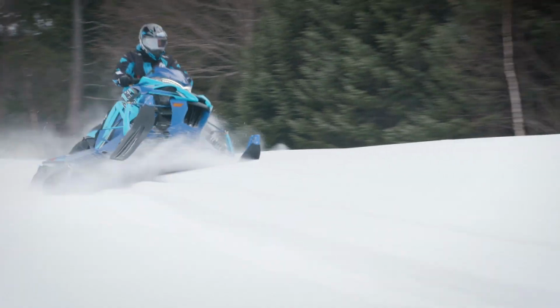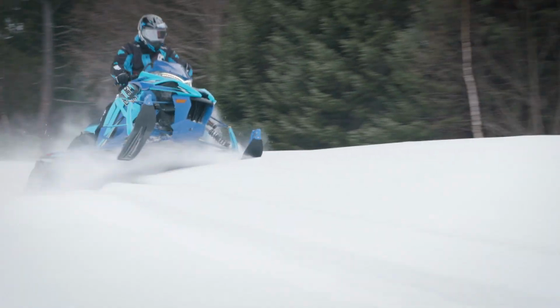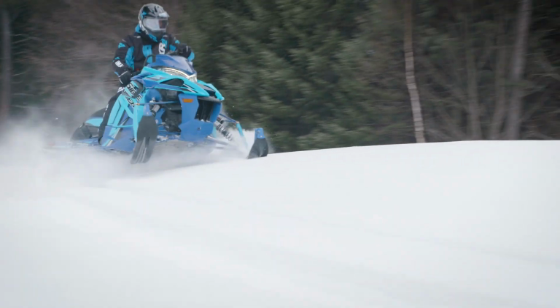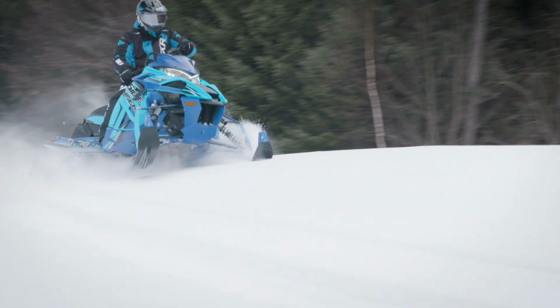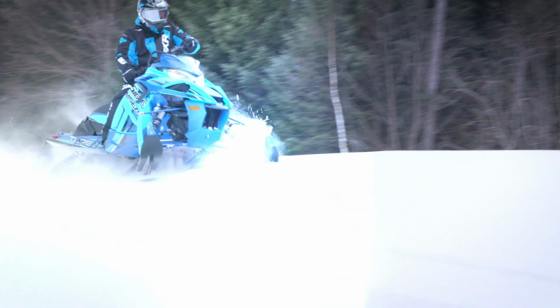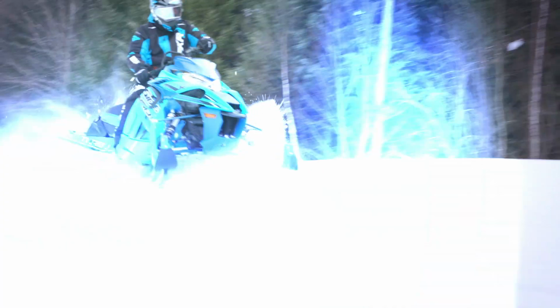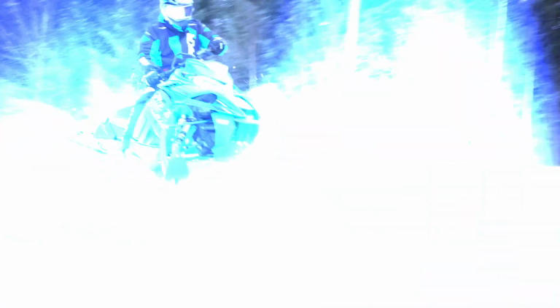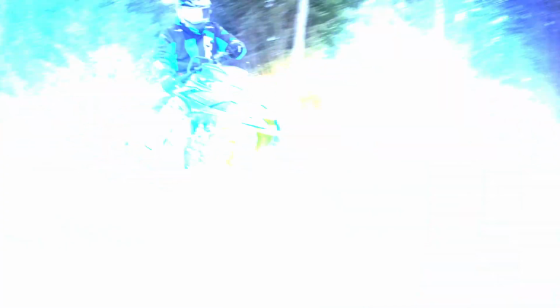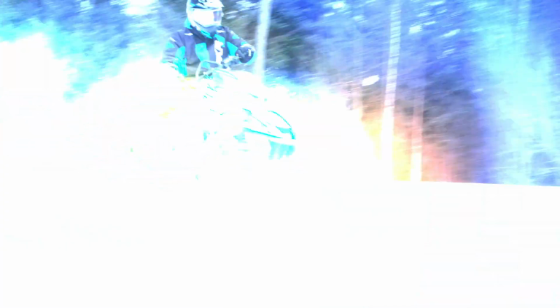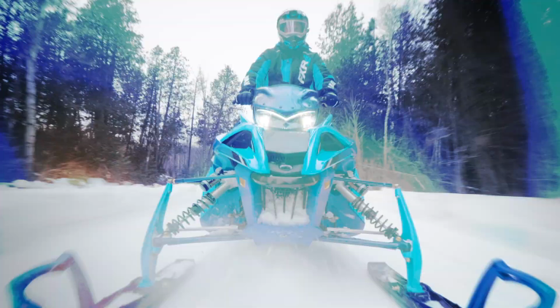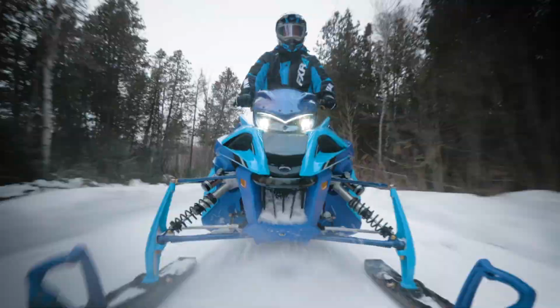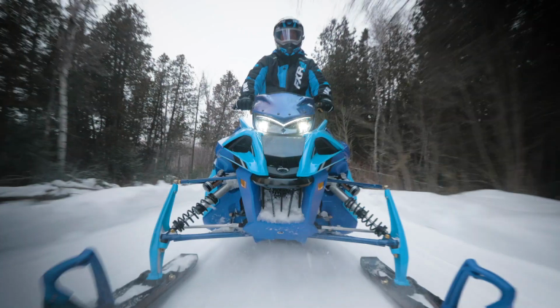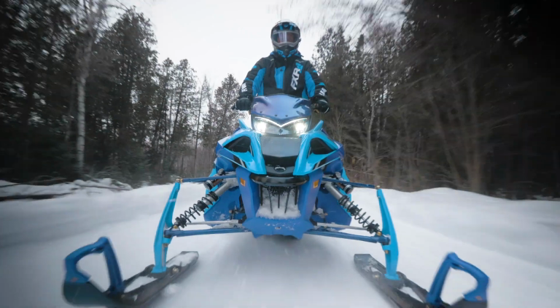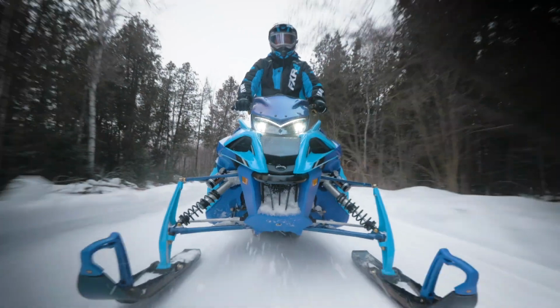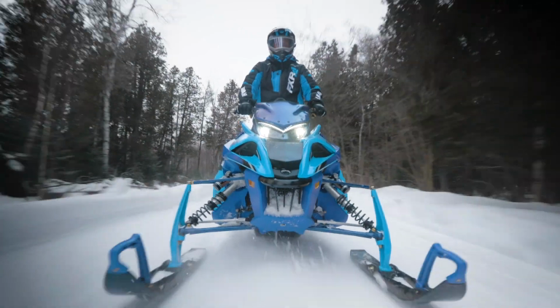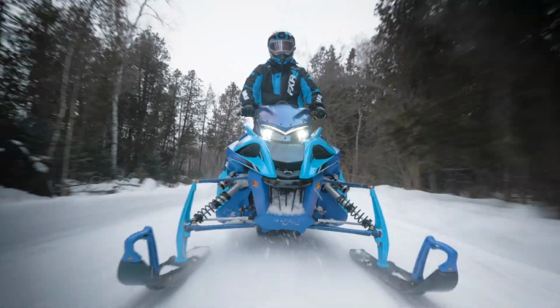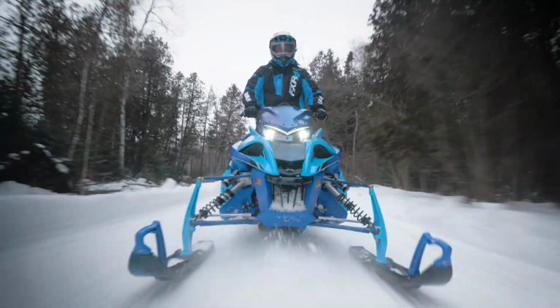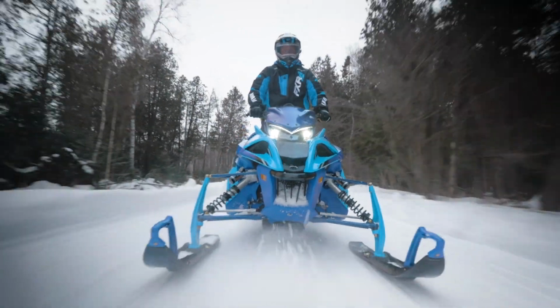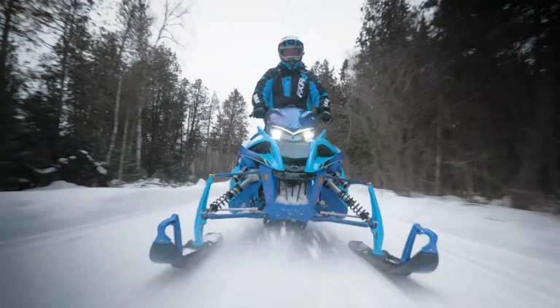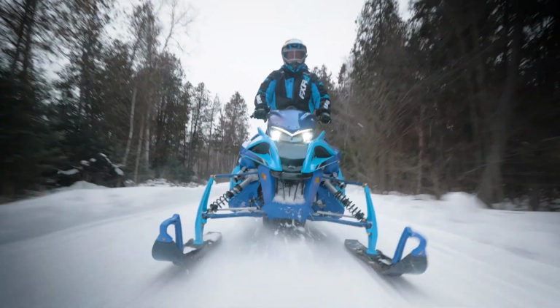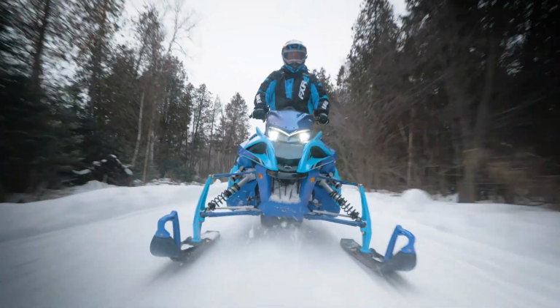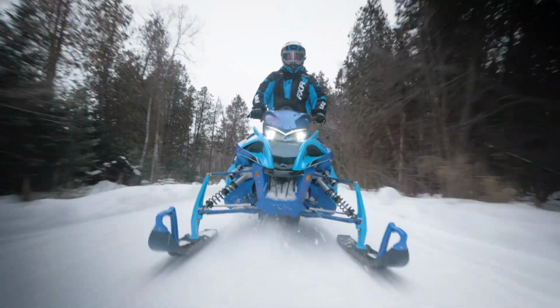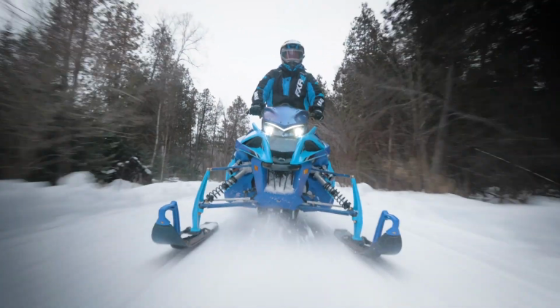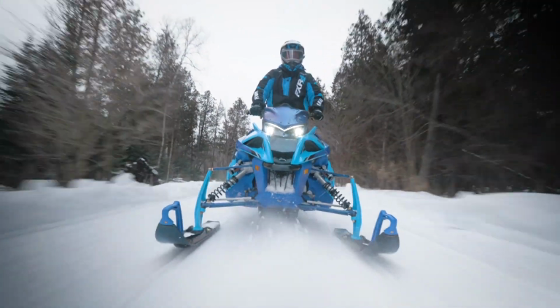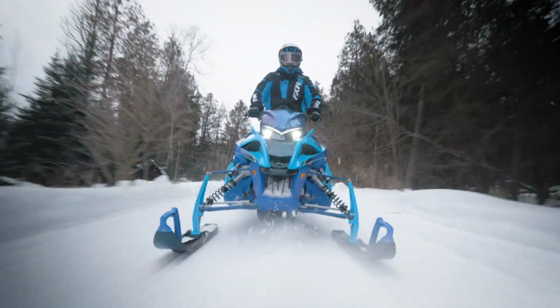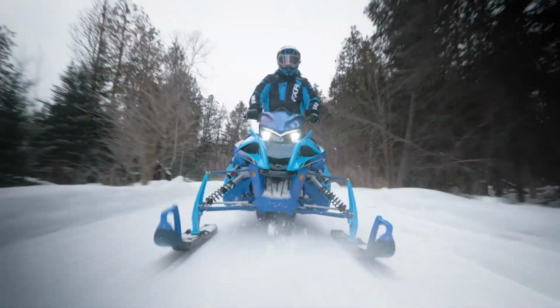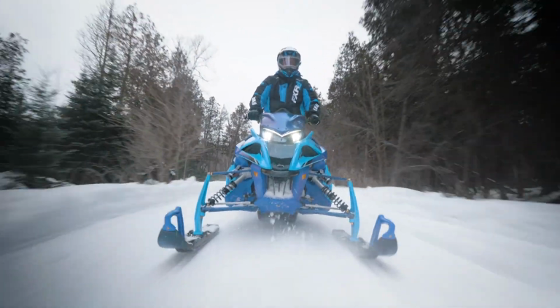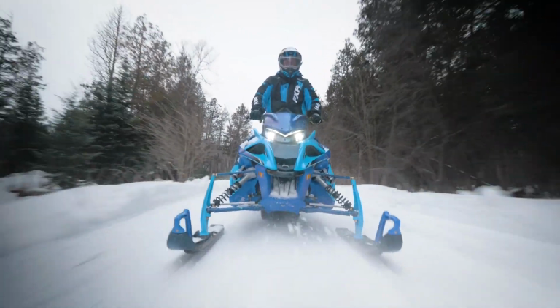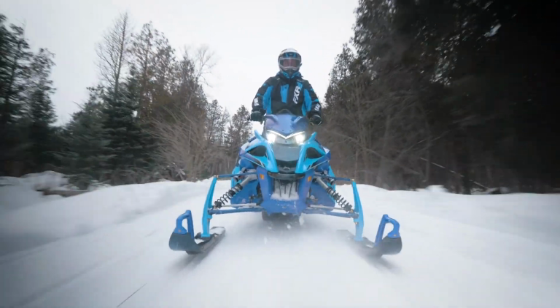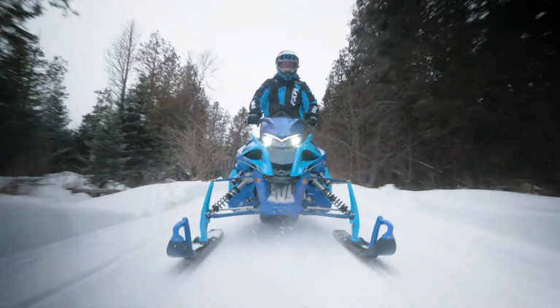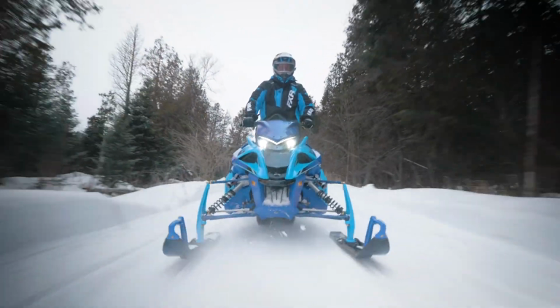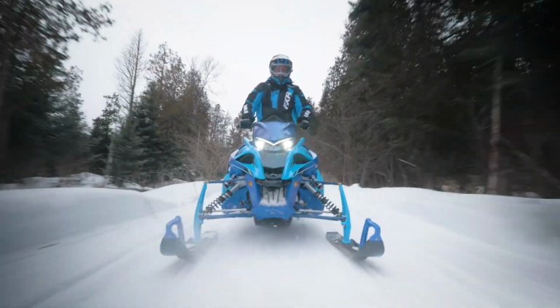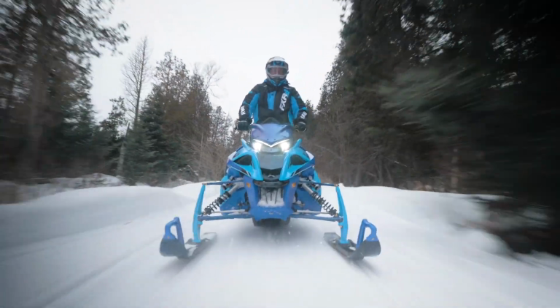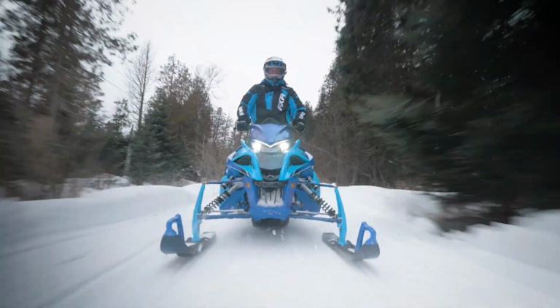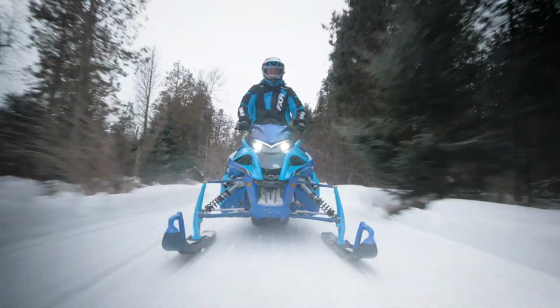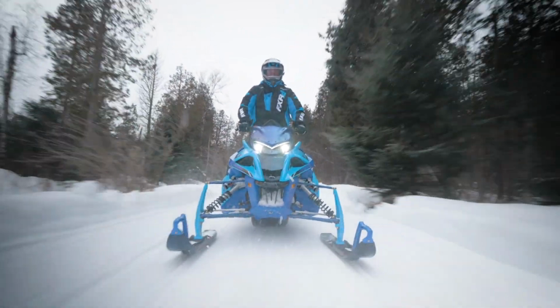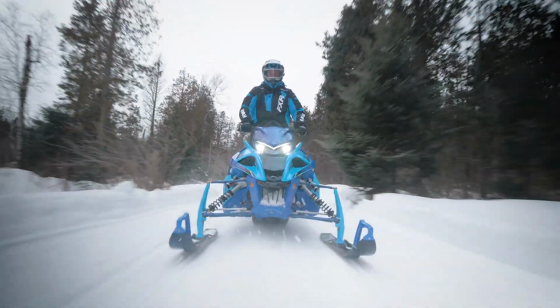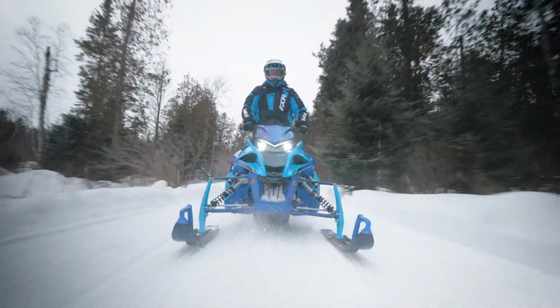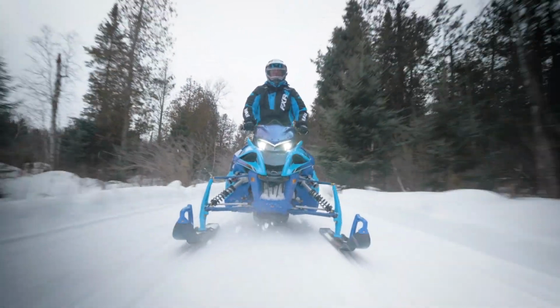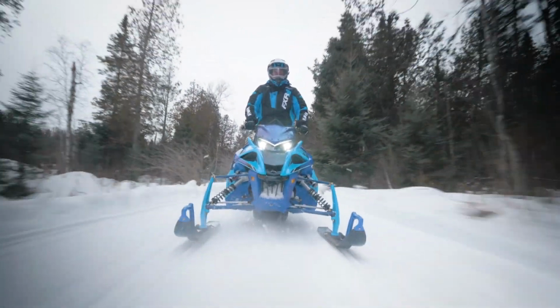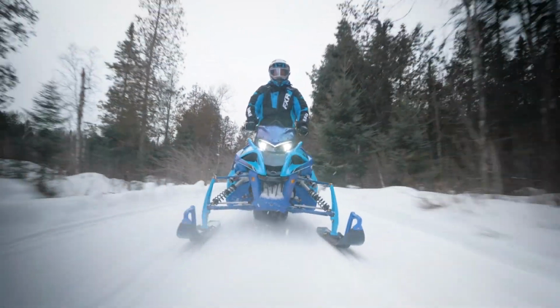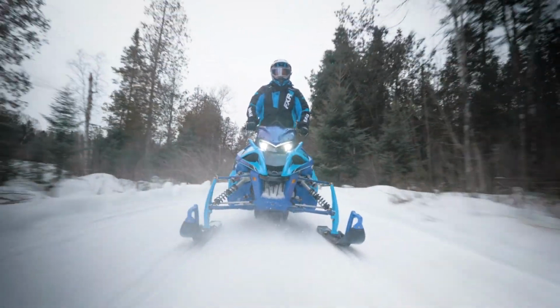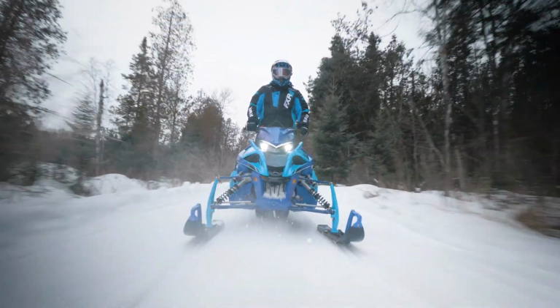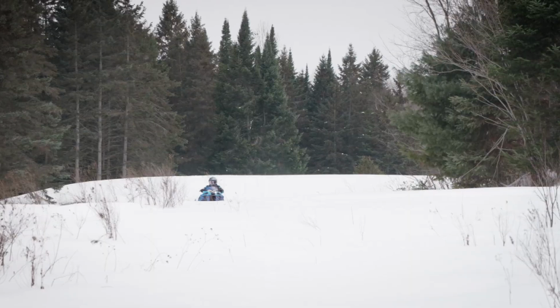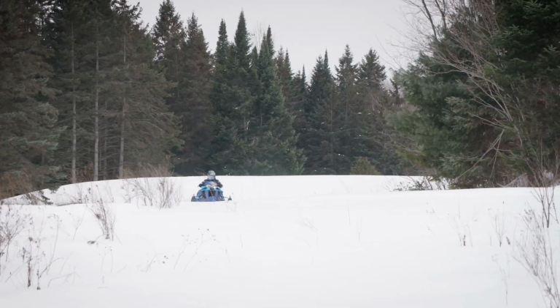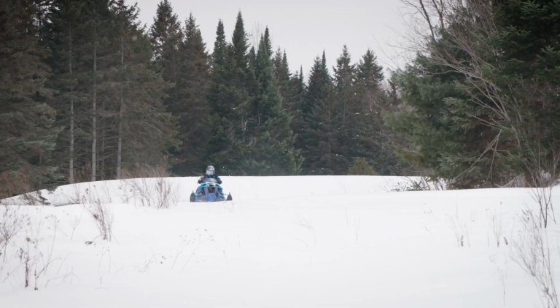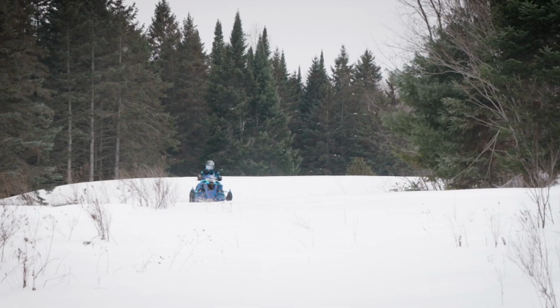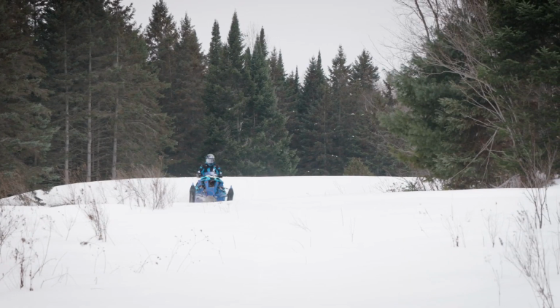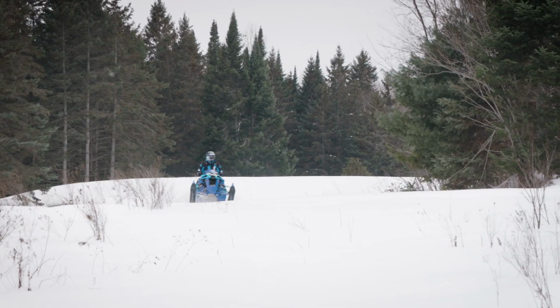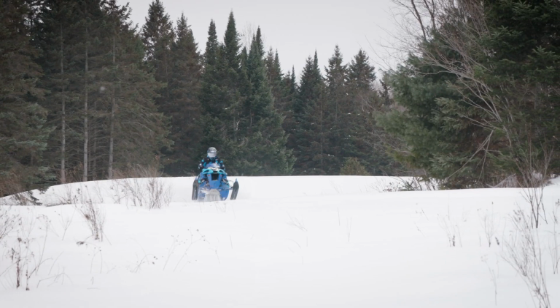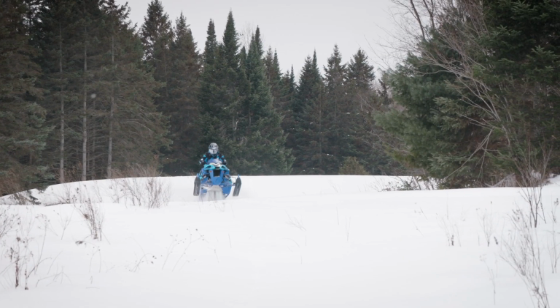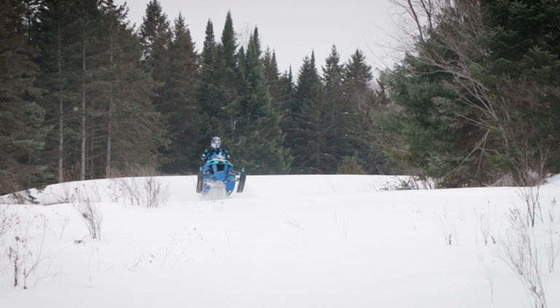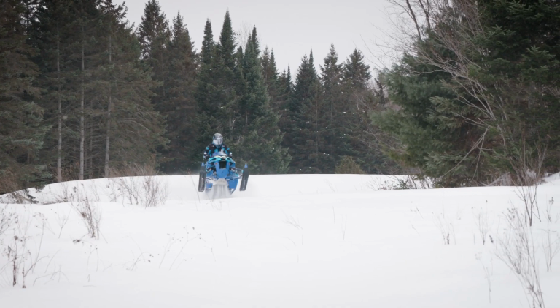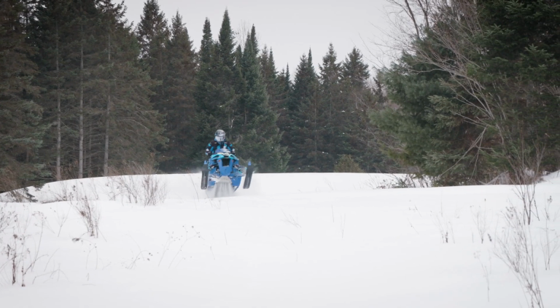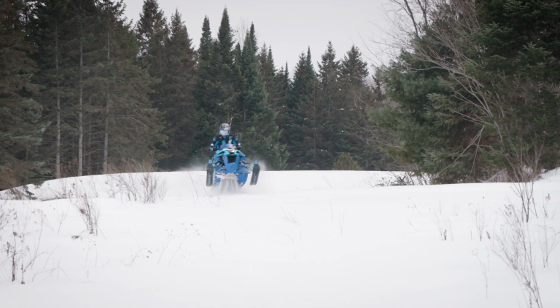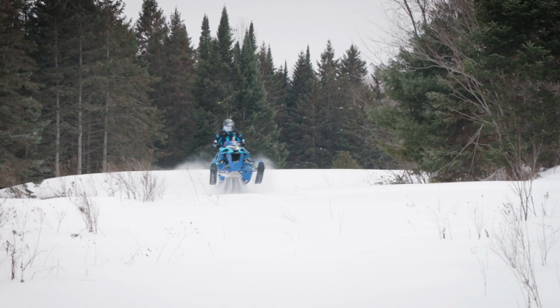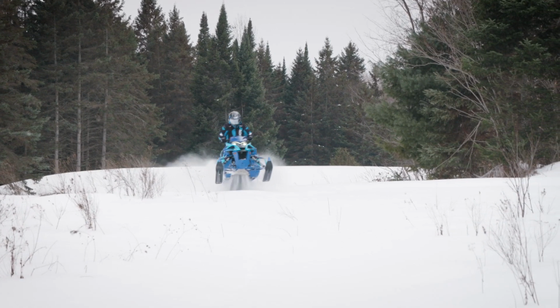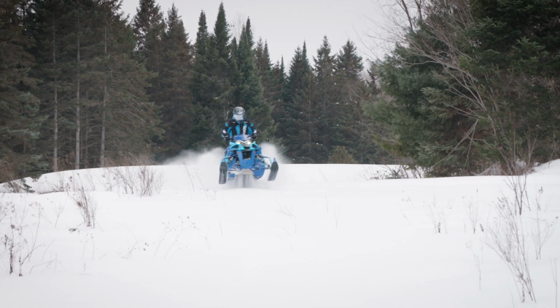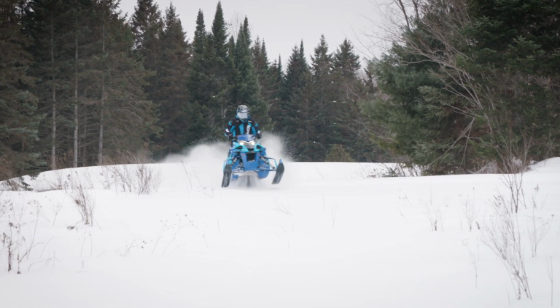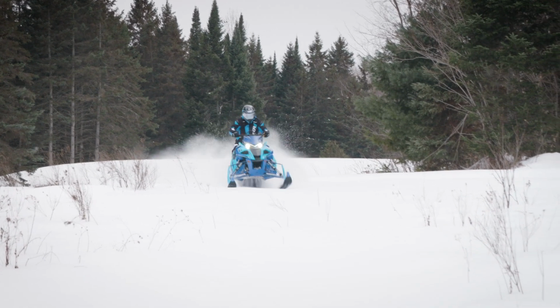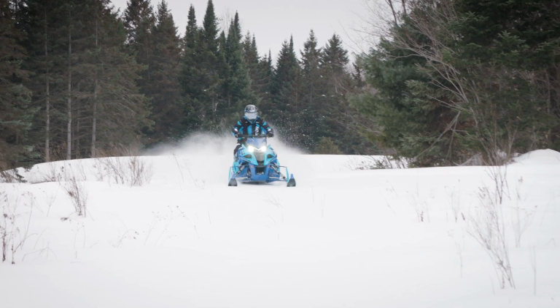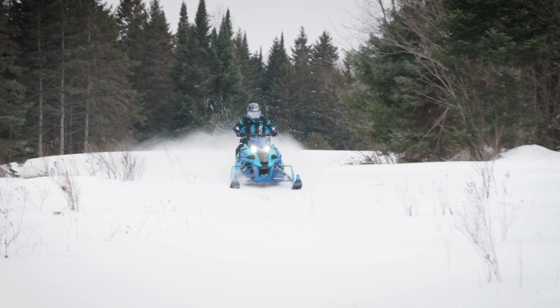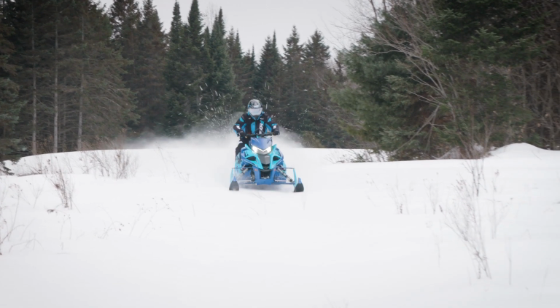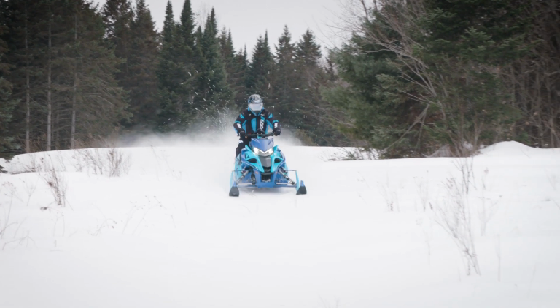When it comes to a purebred crossover machine, the Sidewinder XTX-LE stands apart from the rest.